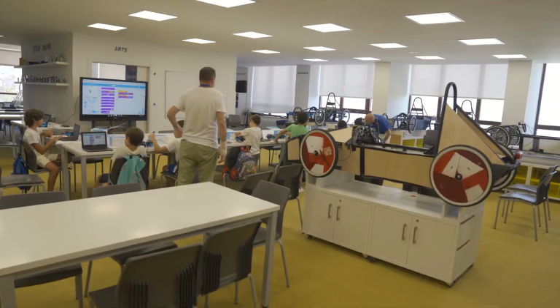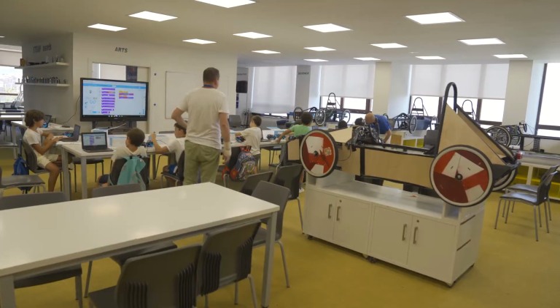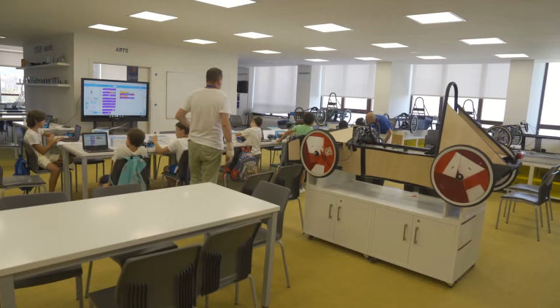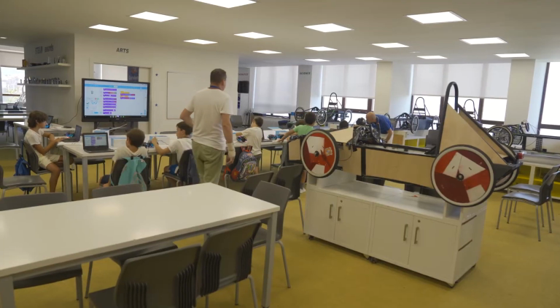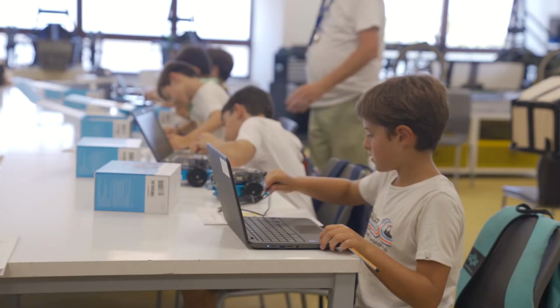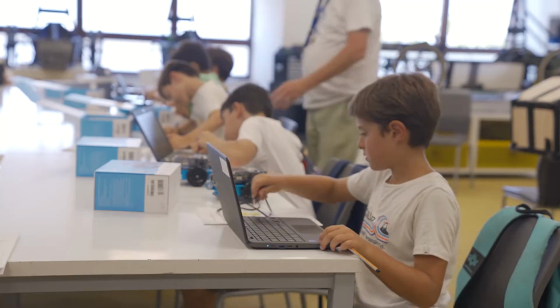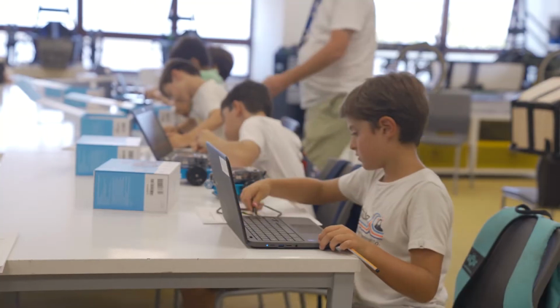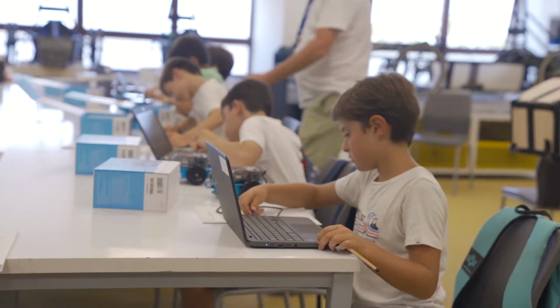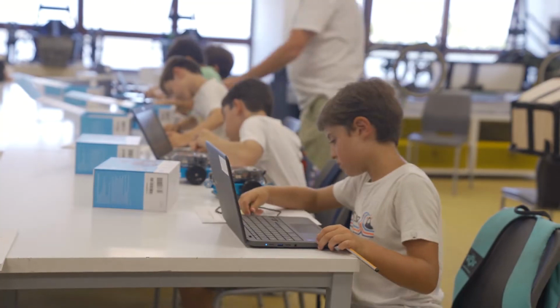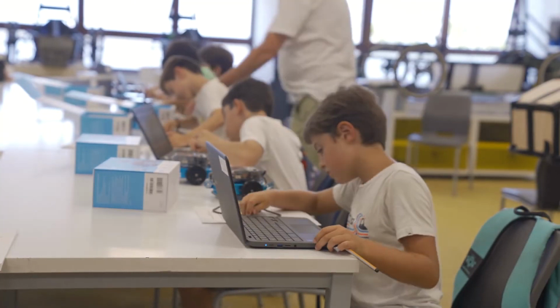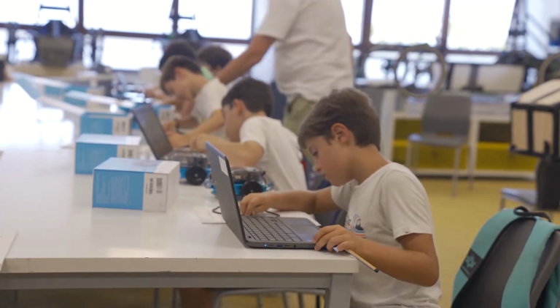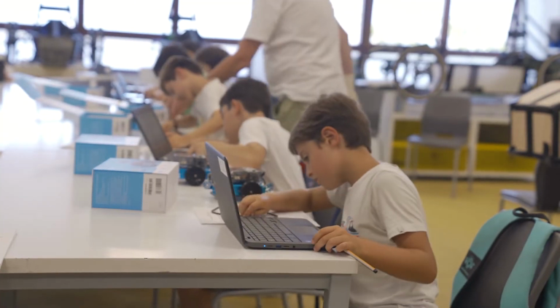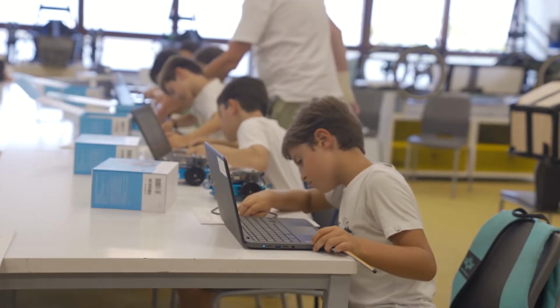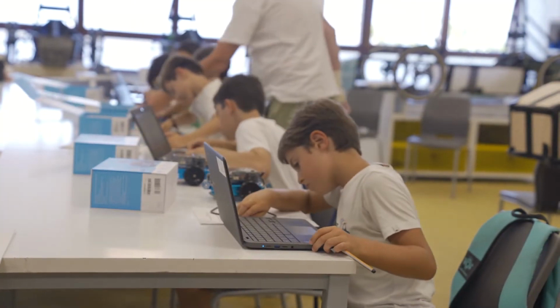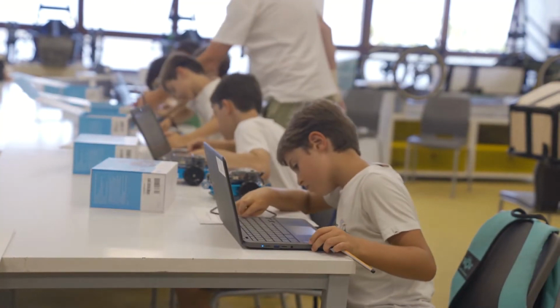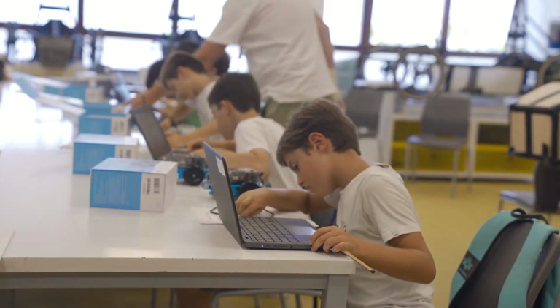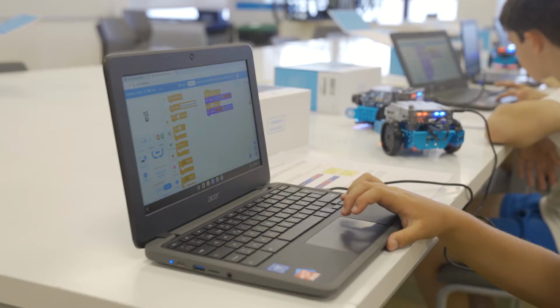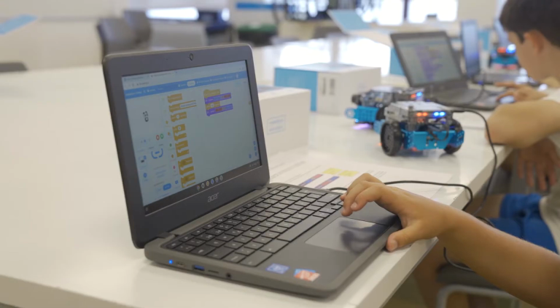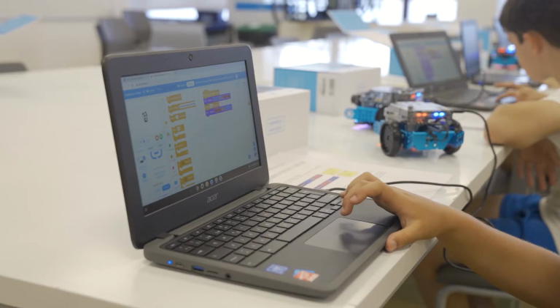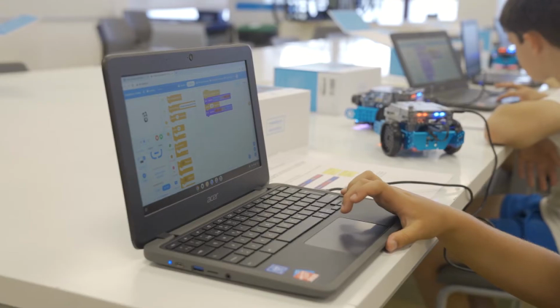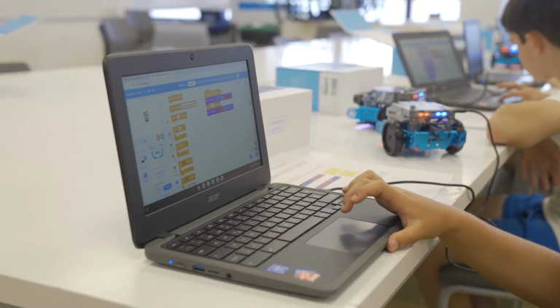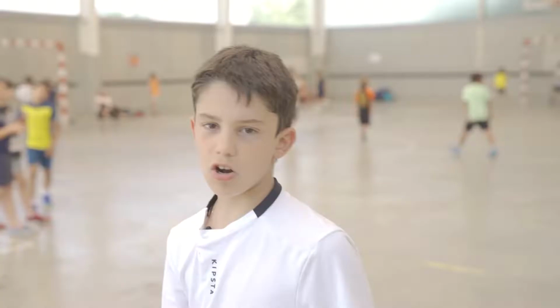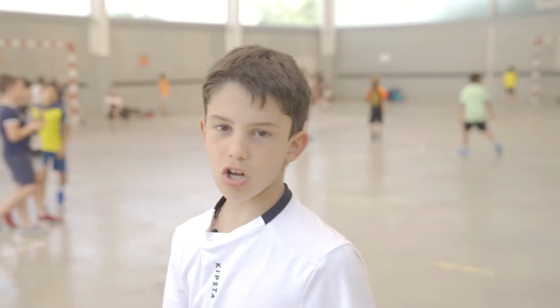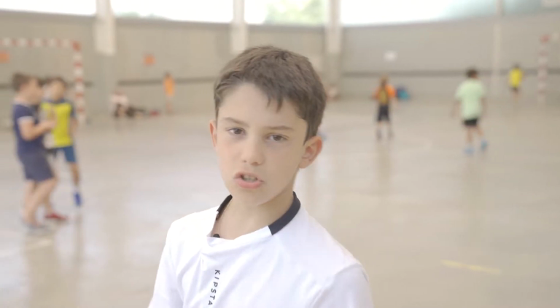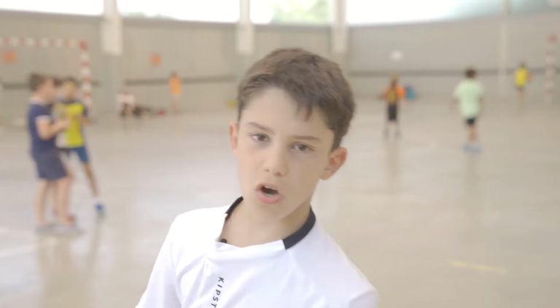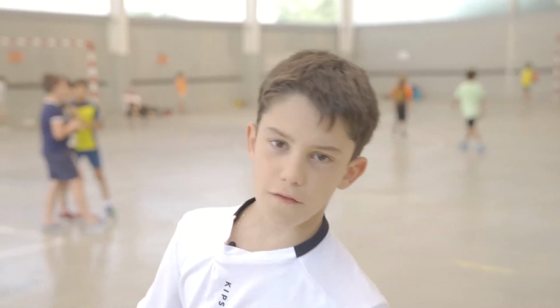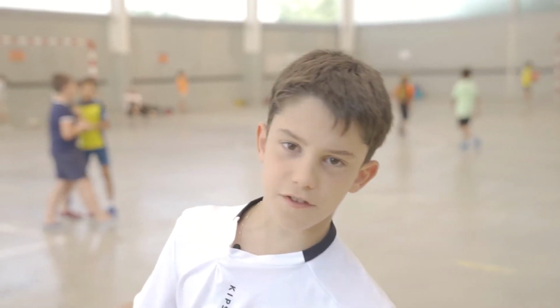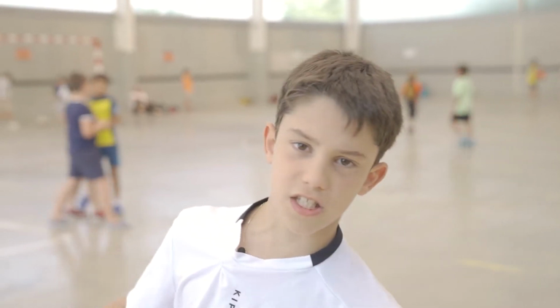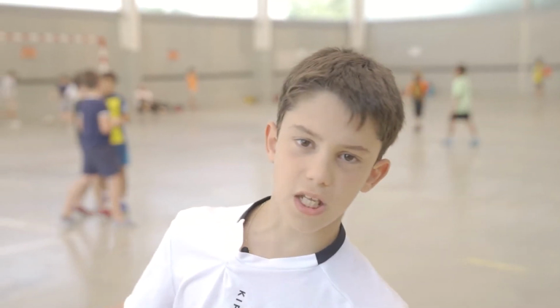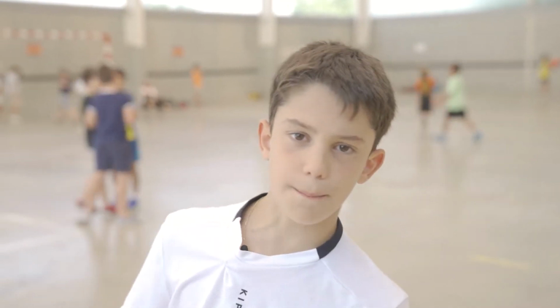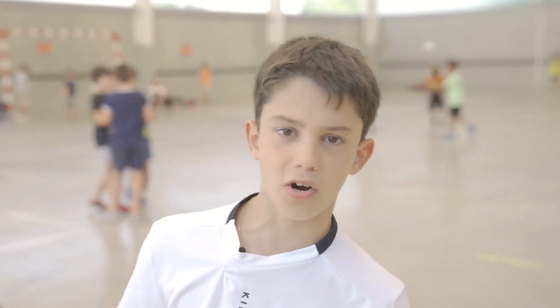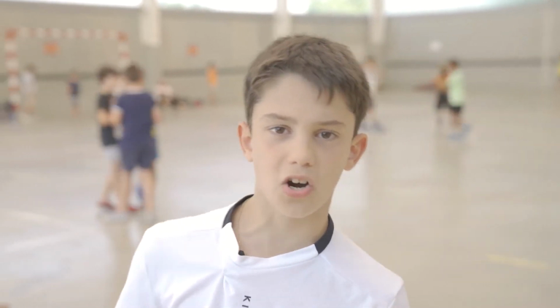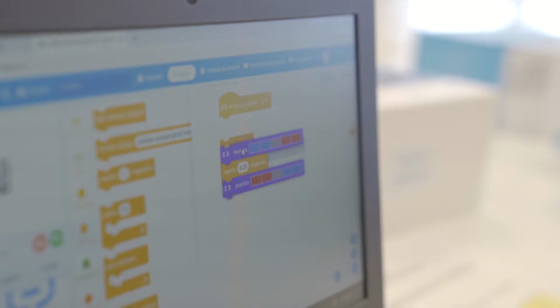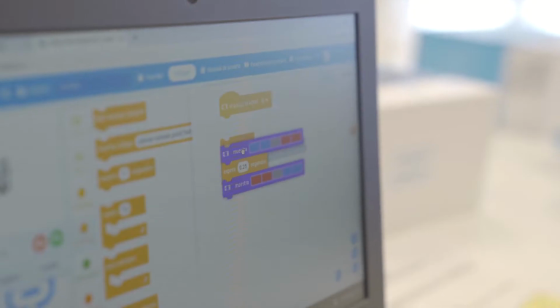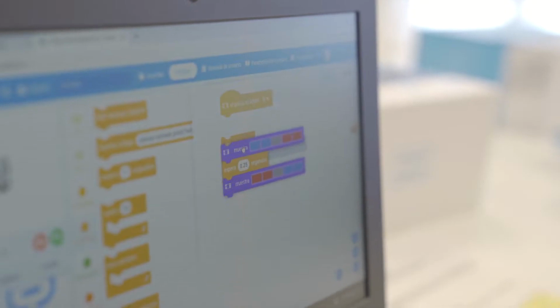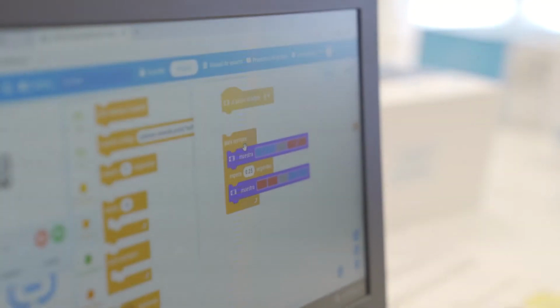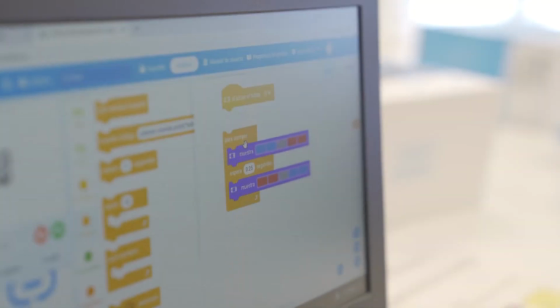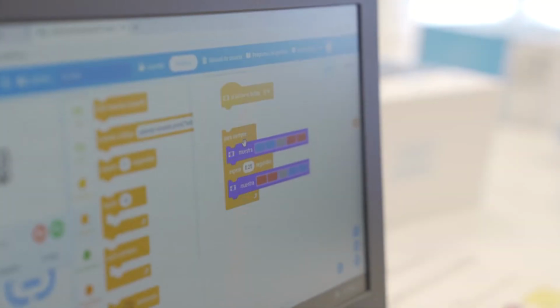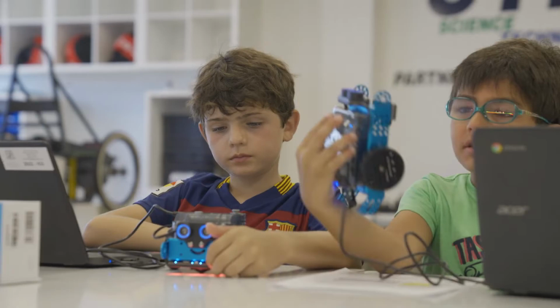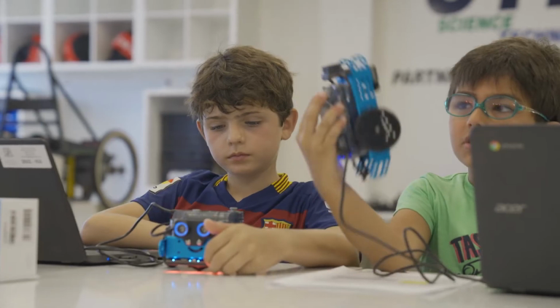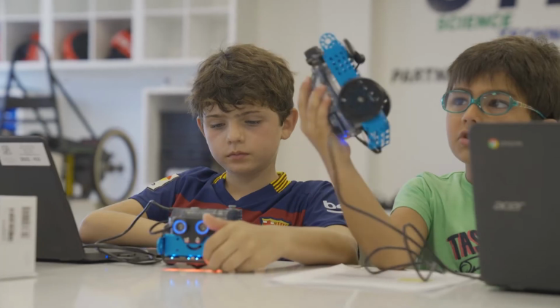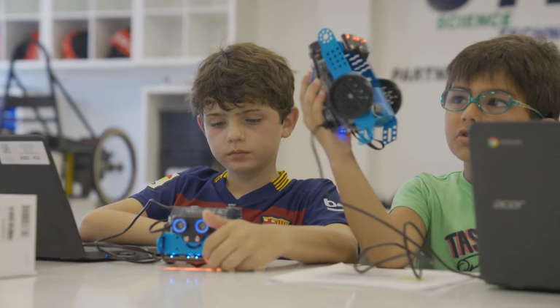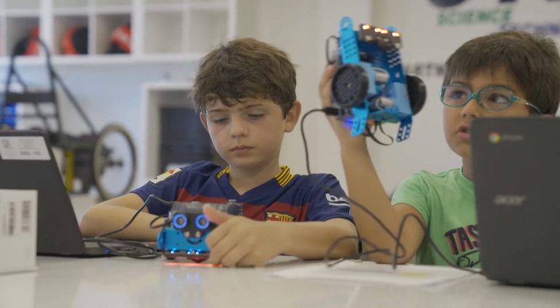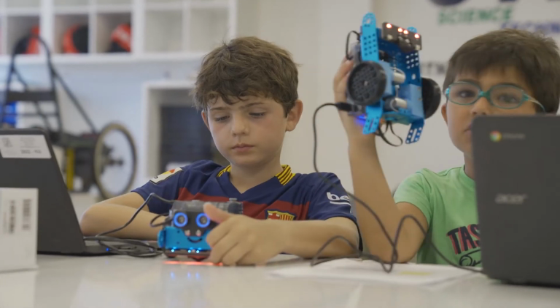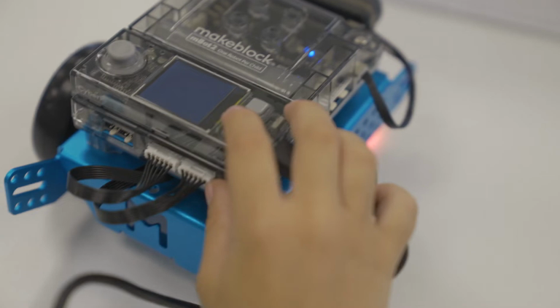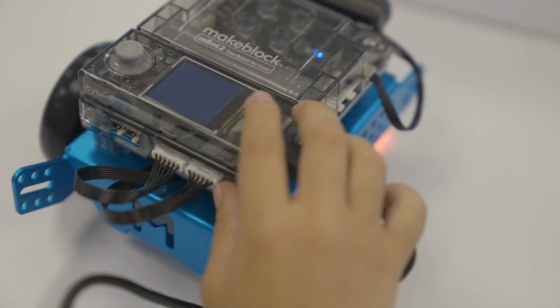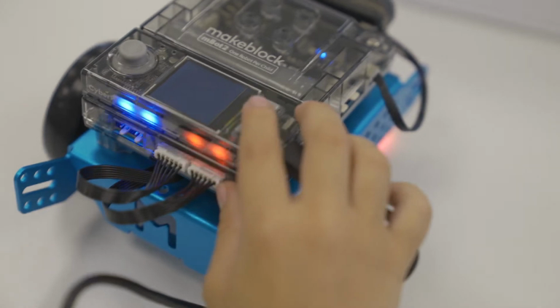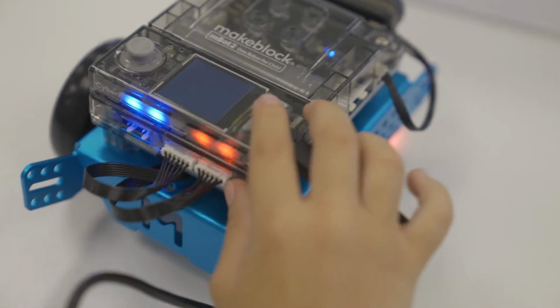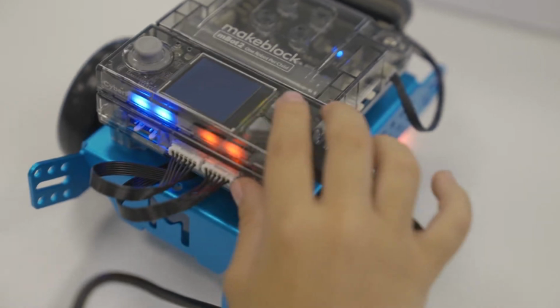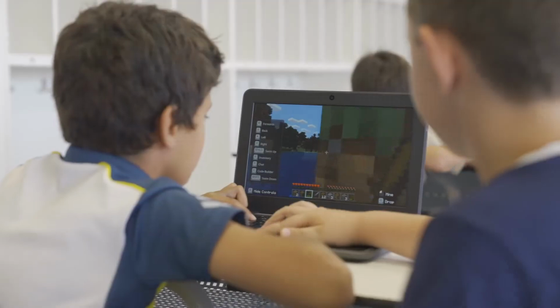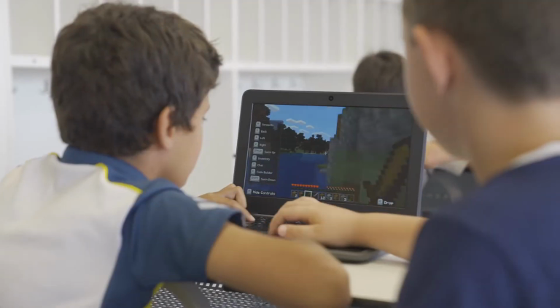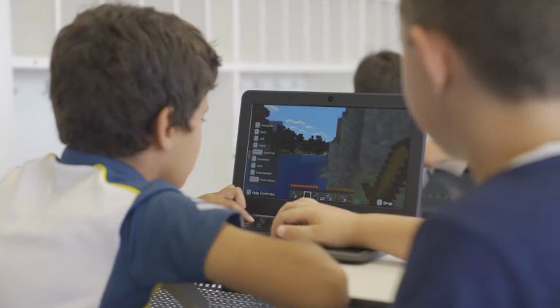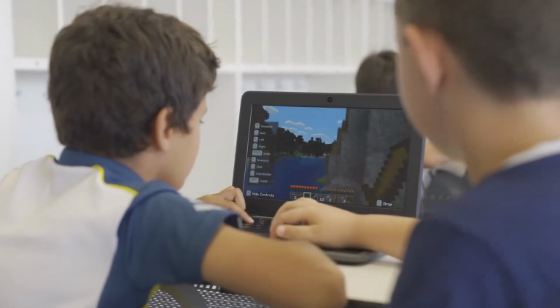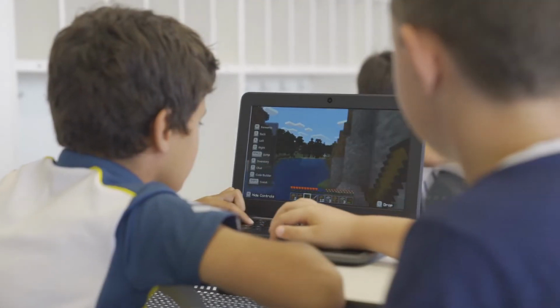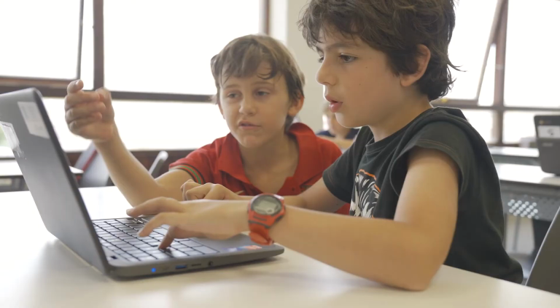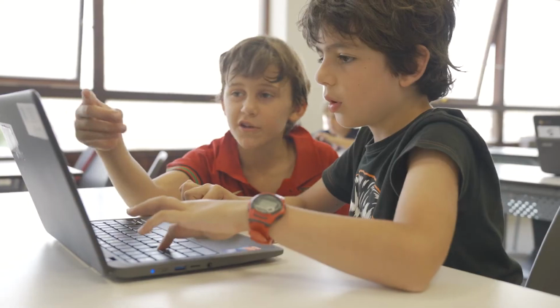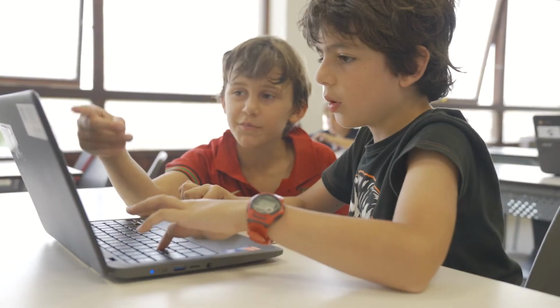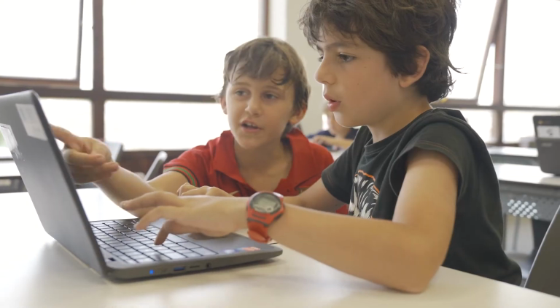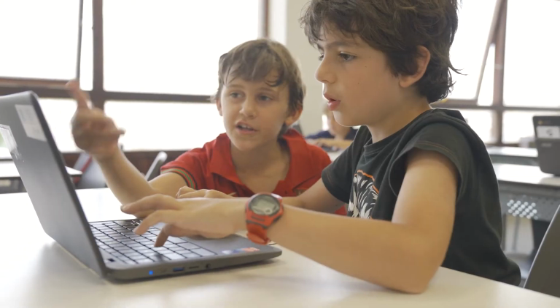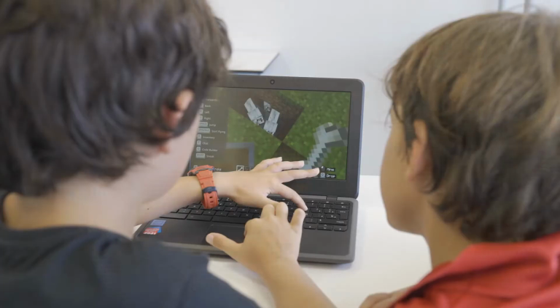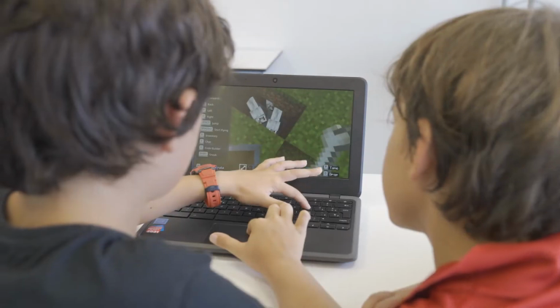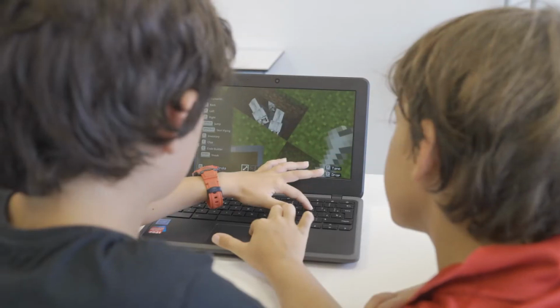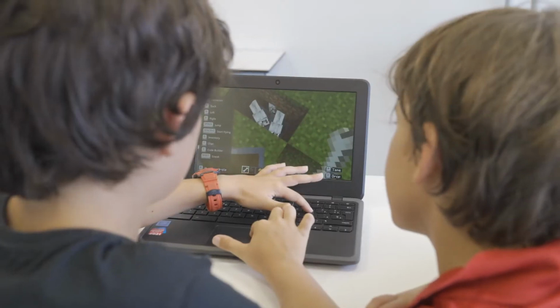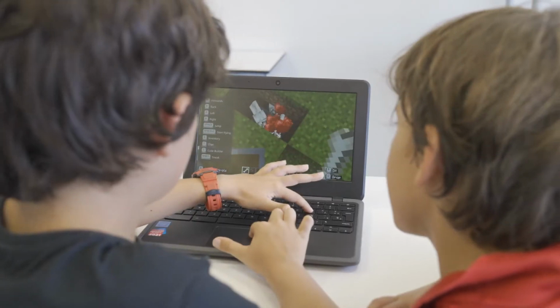In the summer camp we do a lot of STEAM projects. We also fly drones and play with robots.